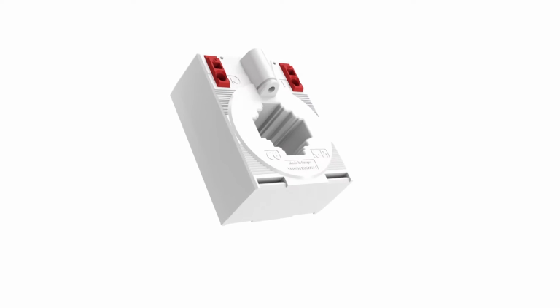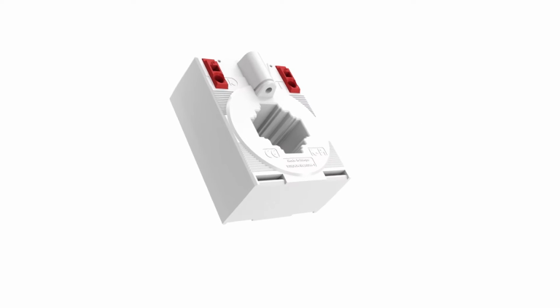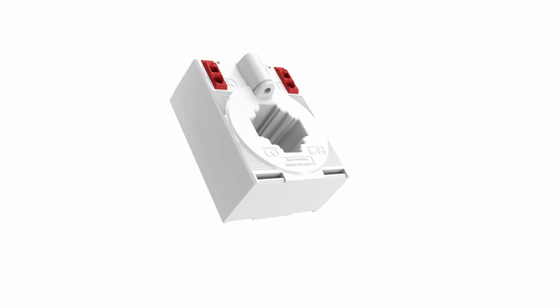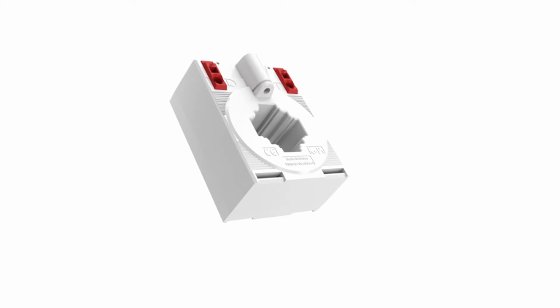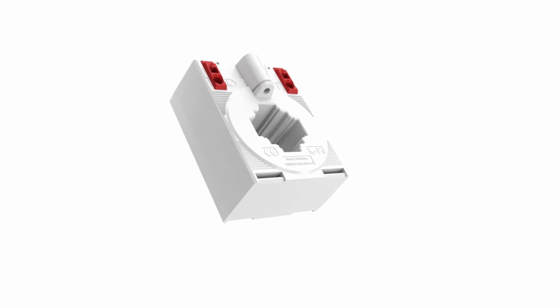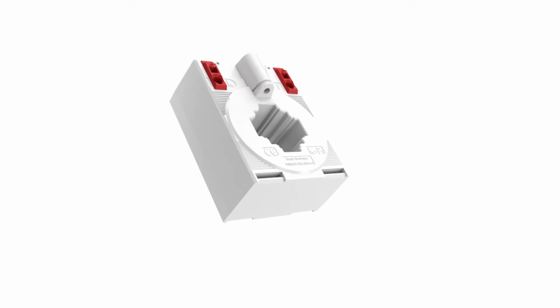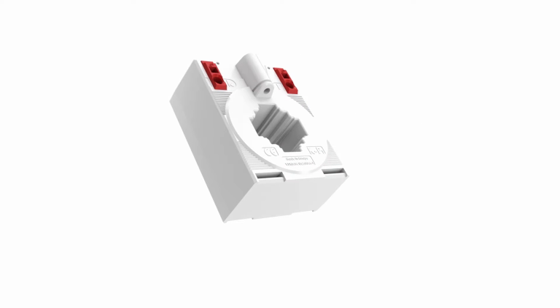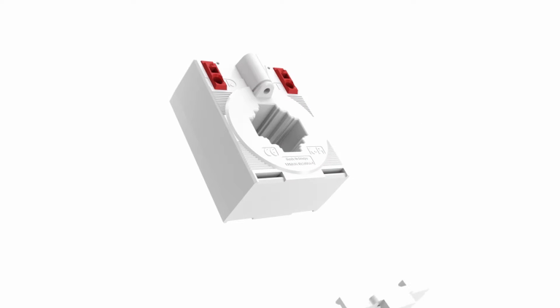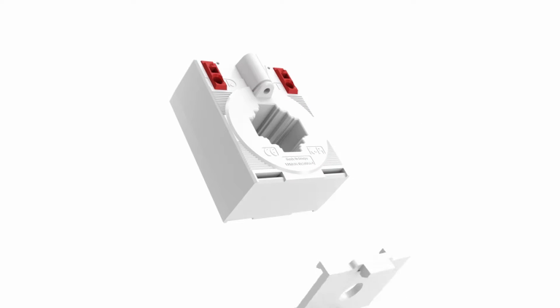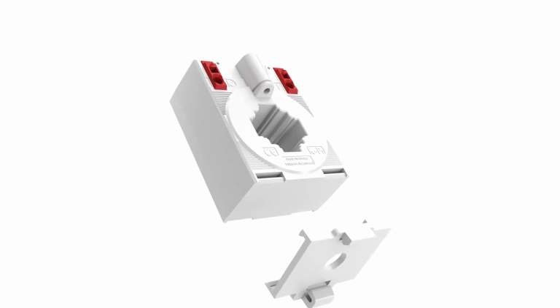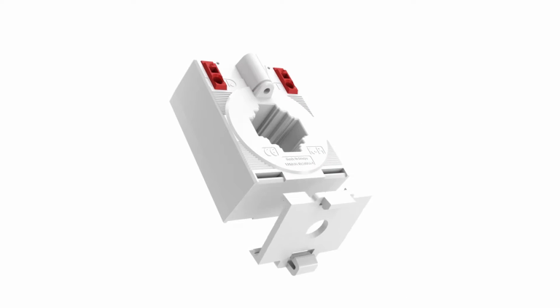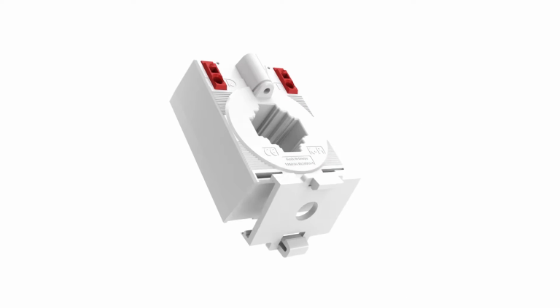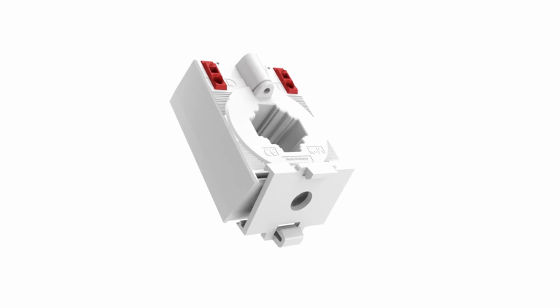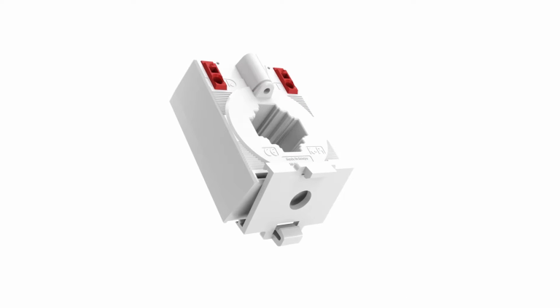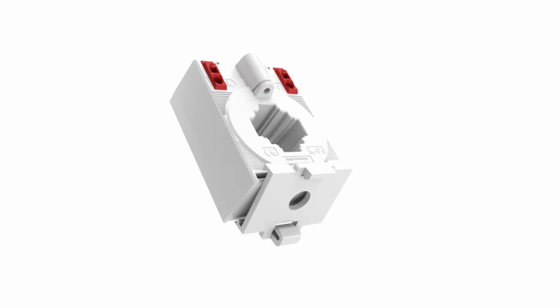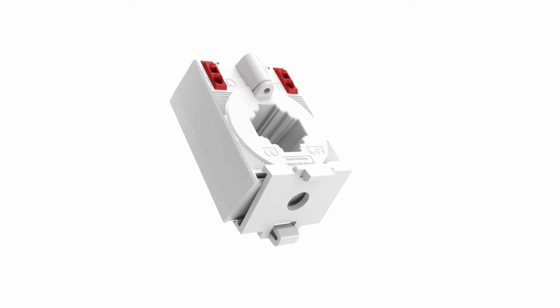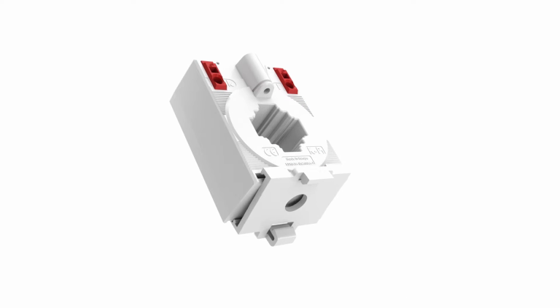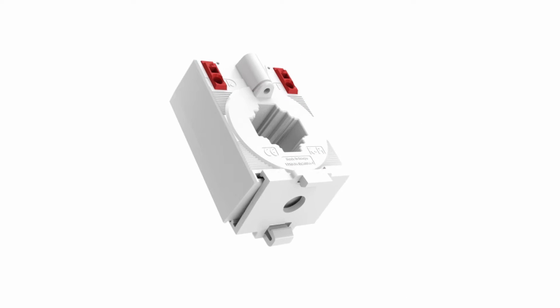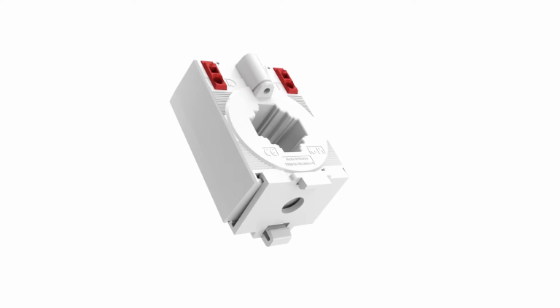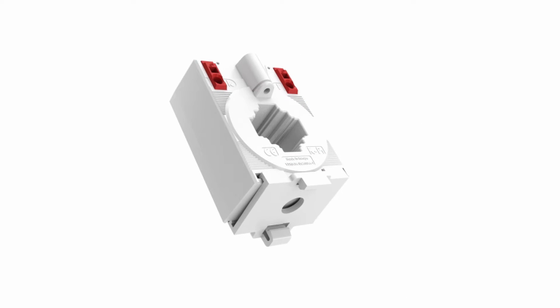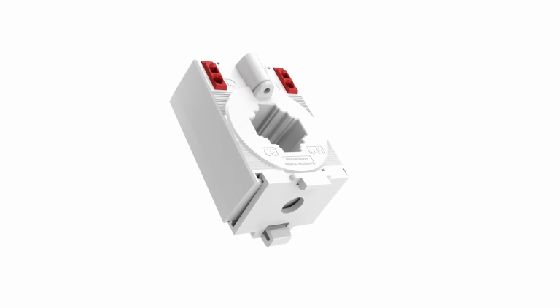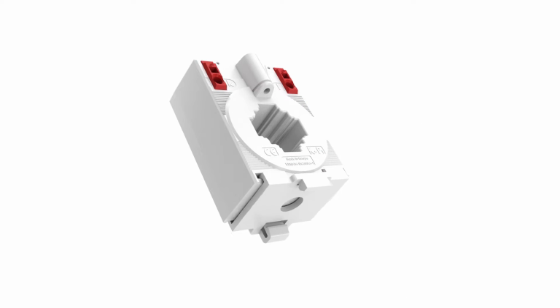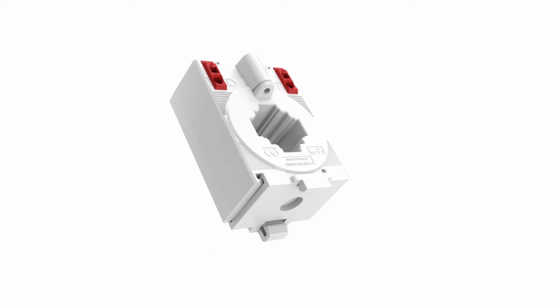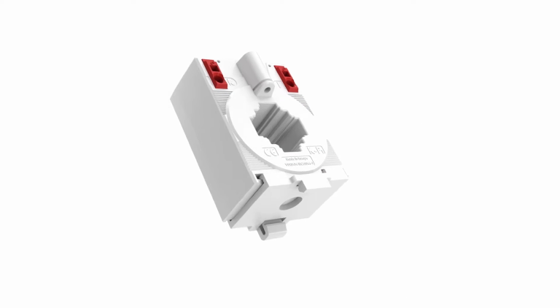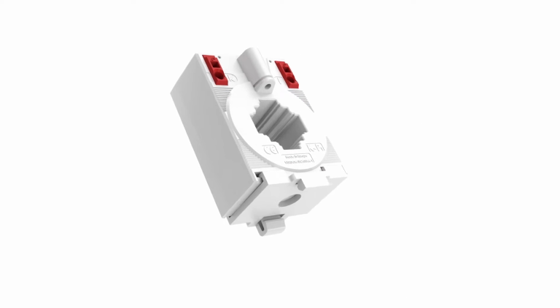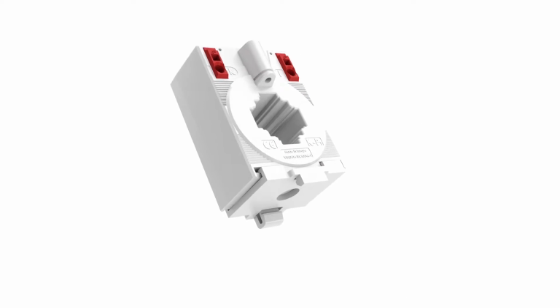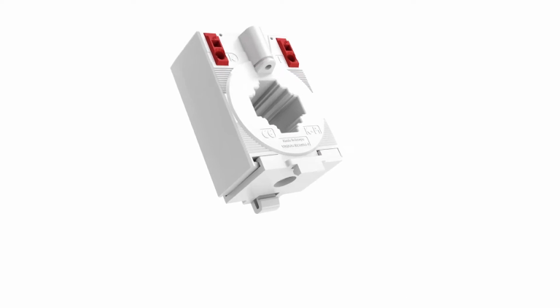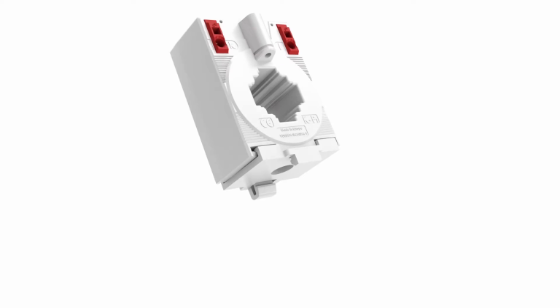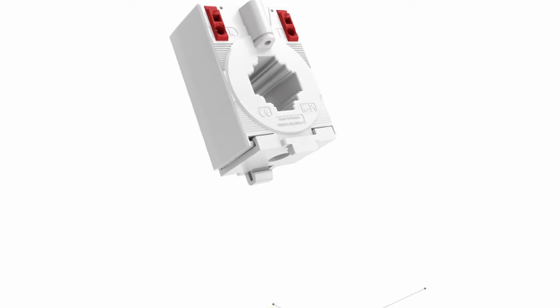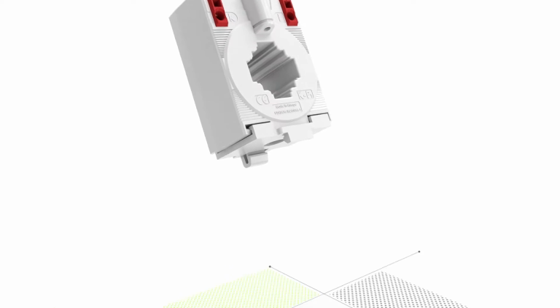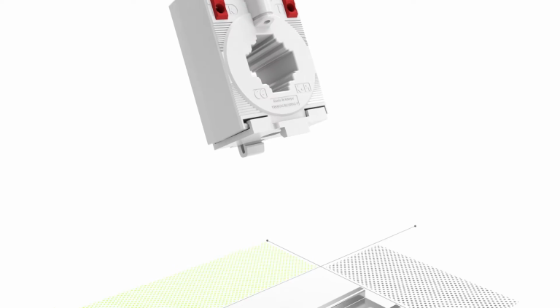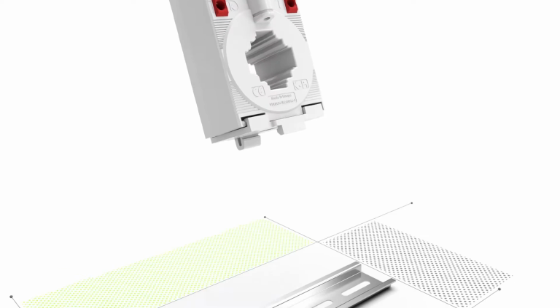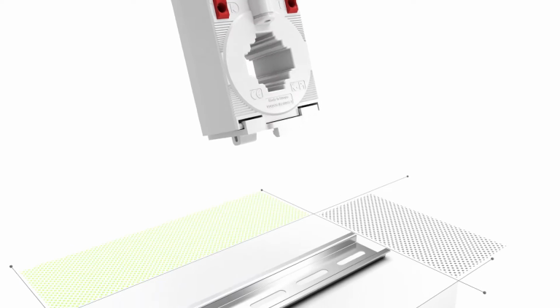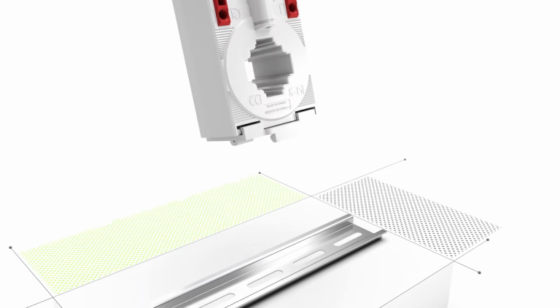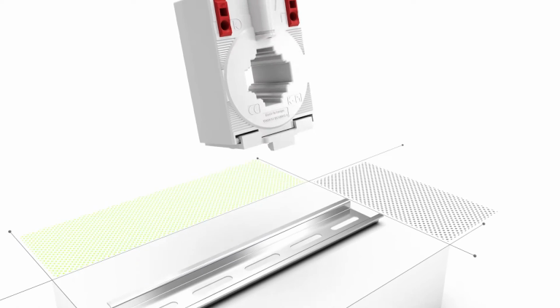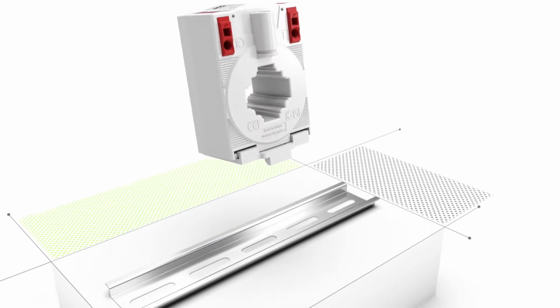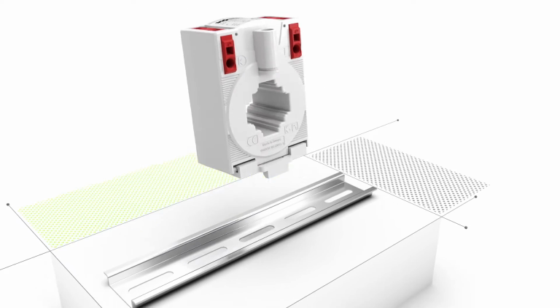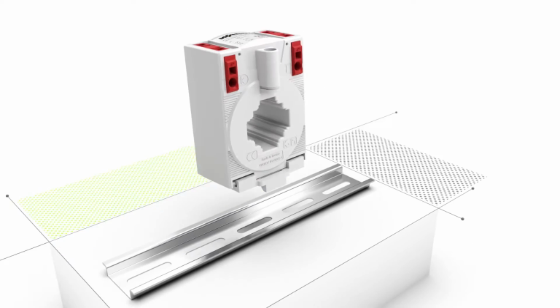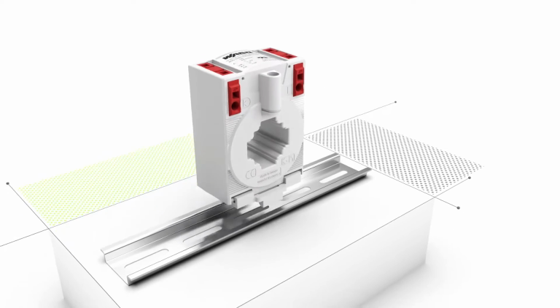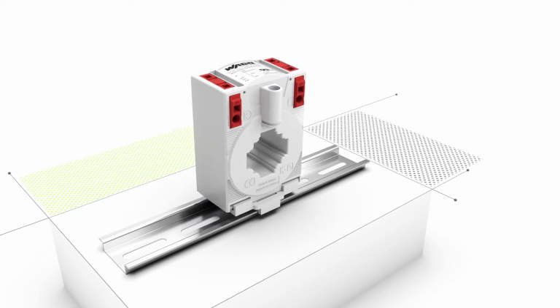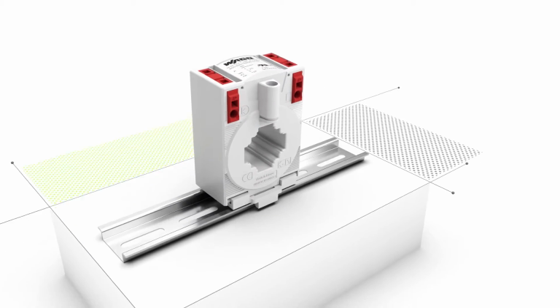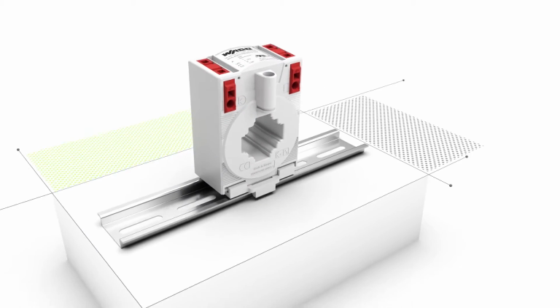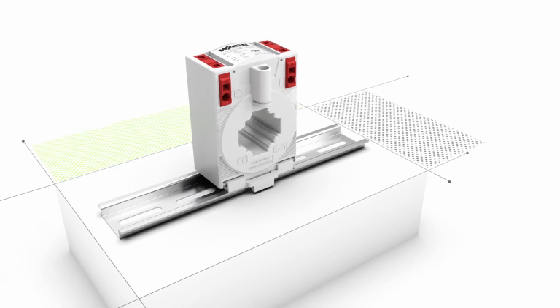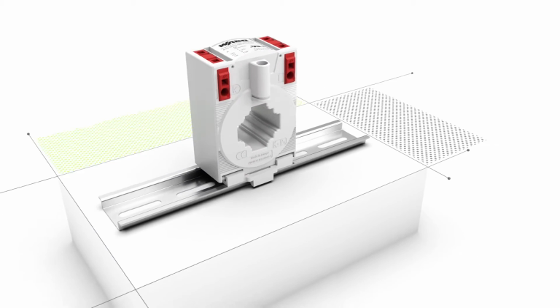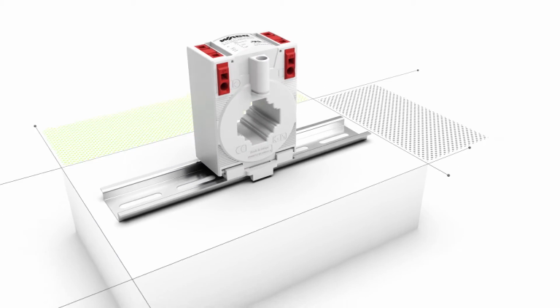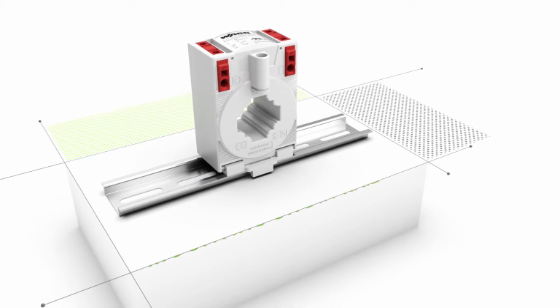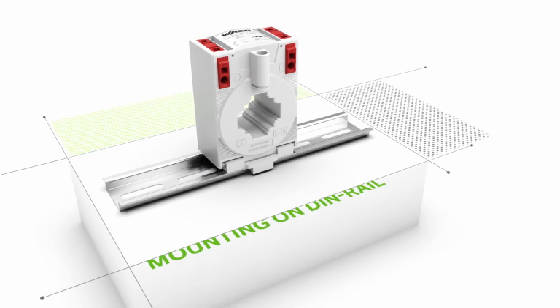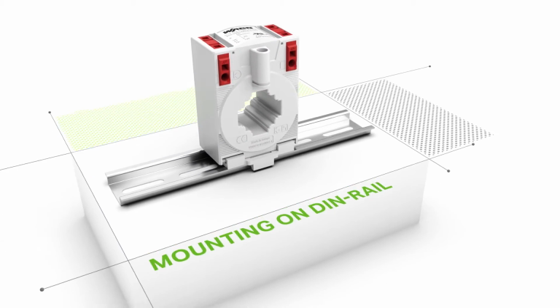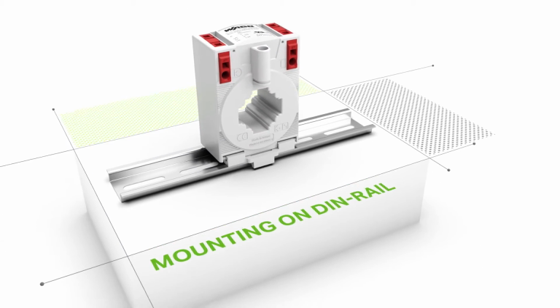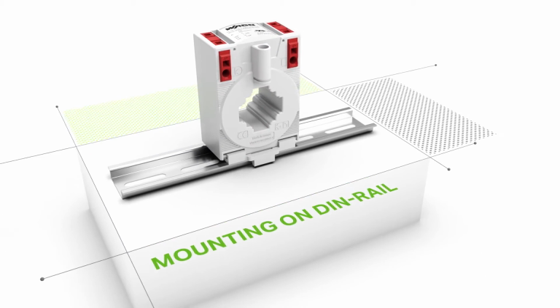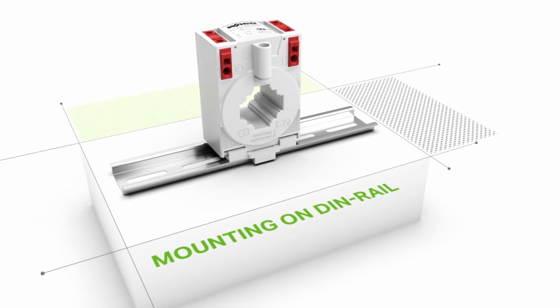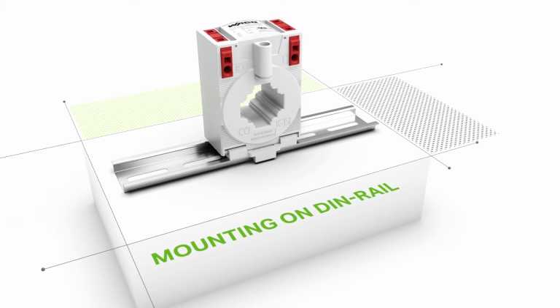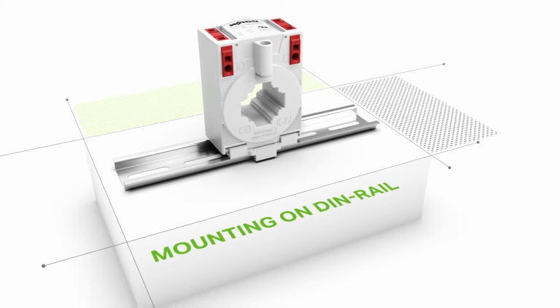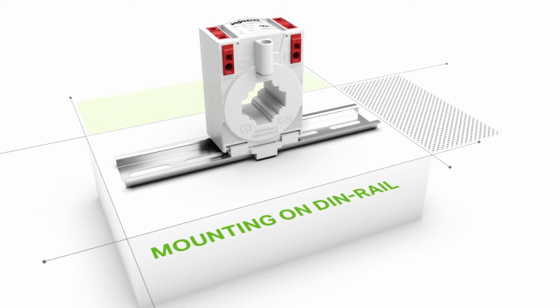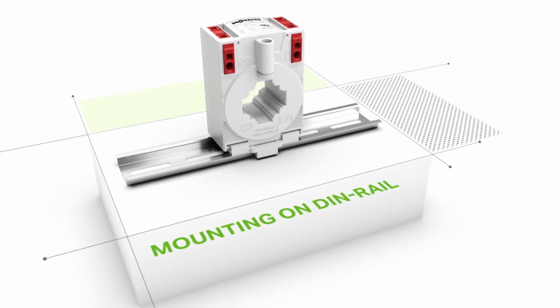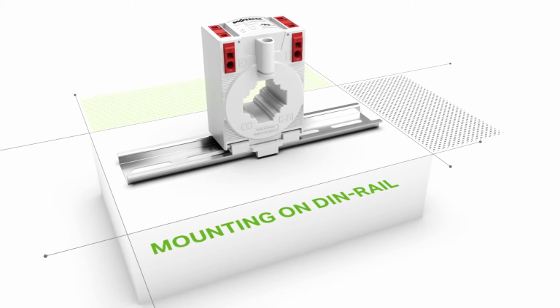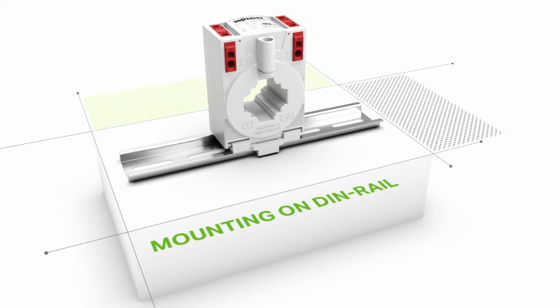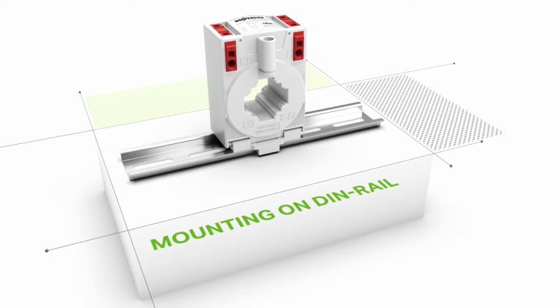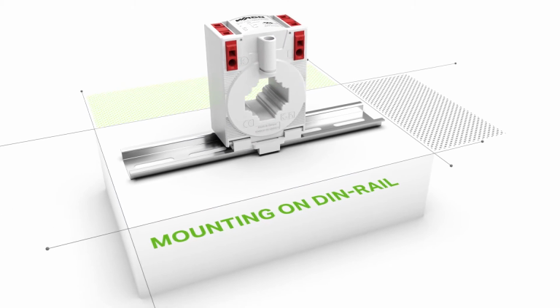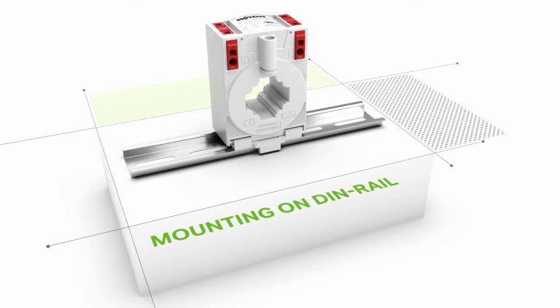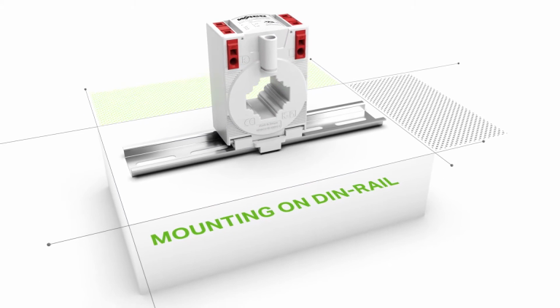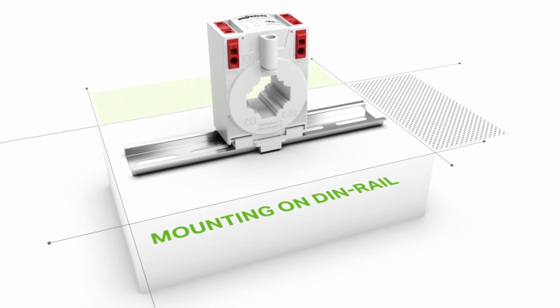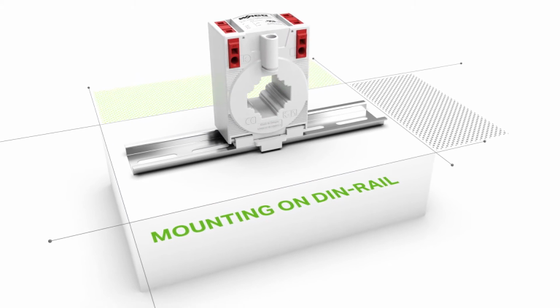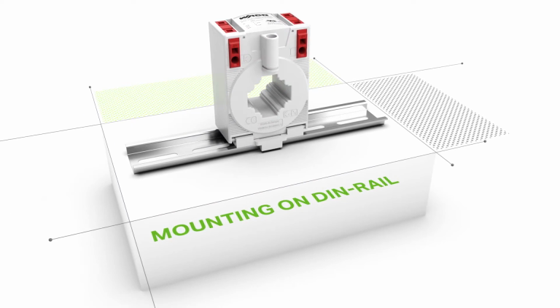Using a carrier rail adapter, the current transformer can be snapped quickly and easily onto the carrier rail.